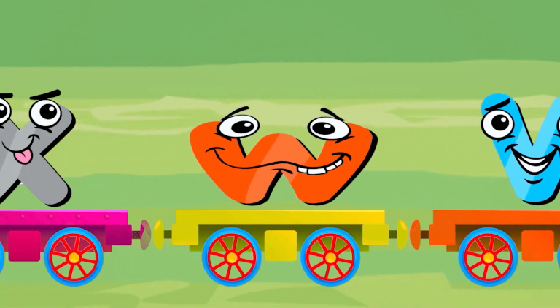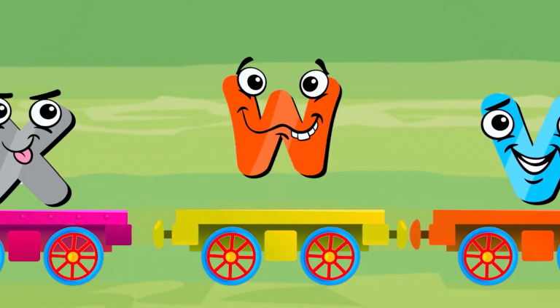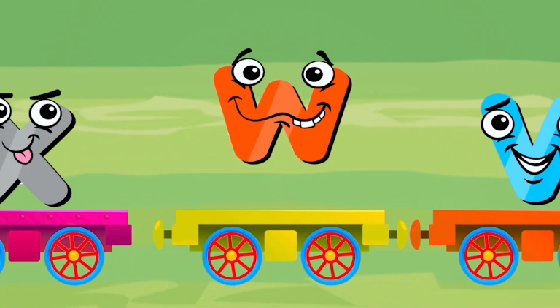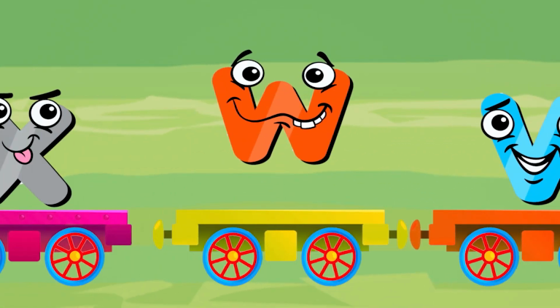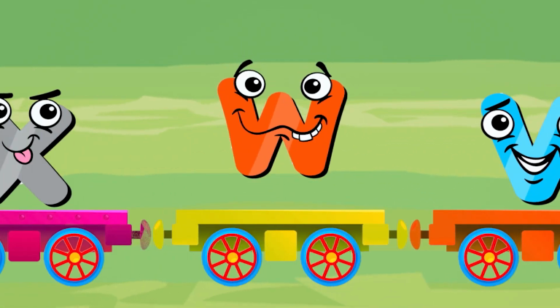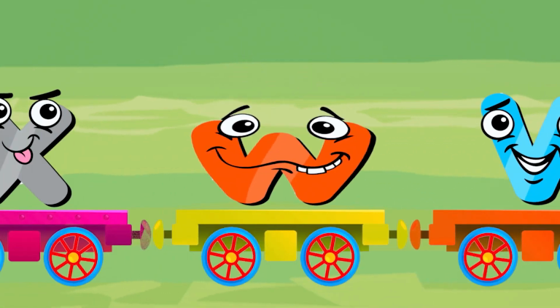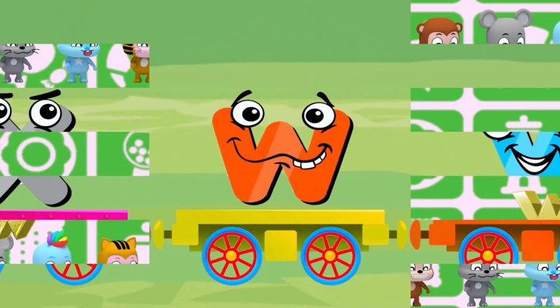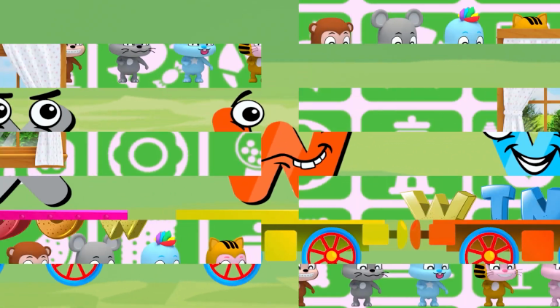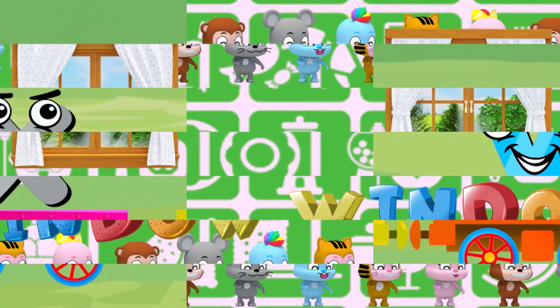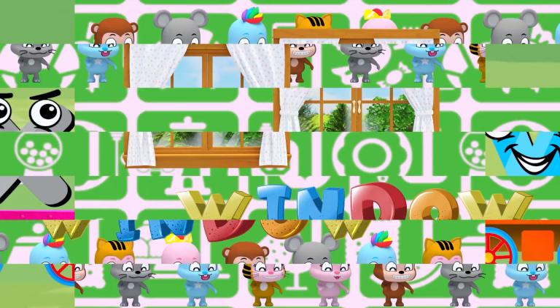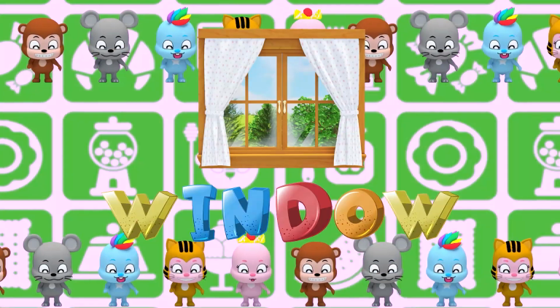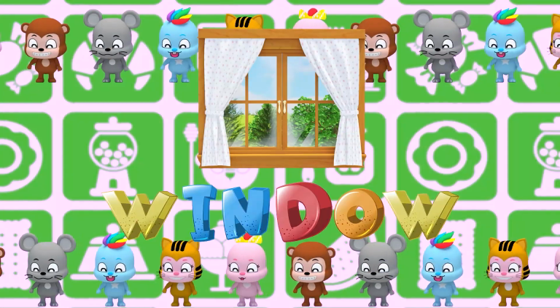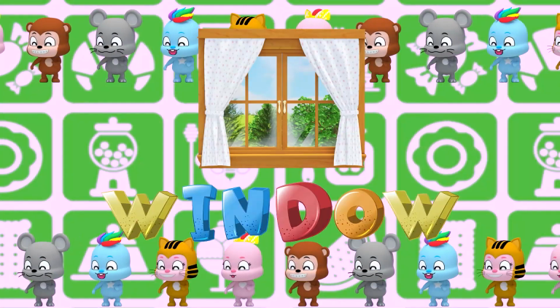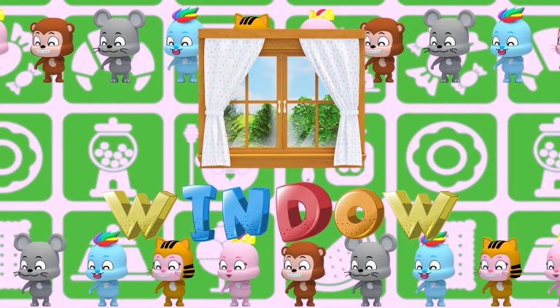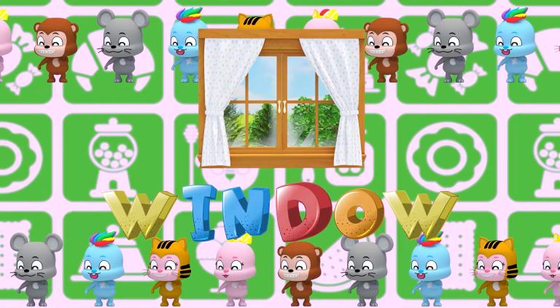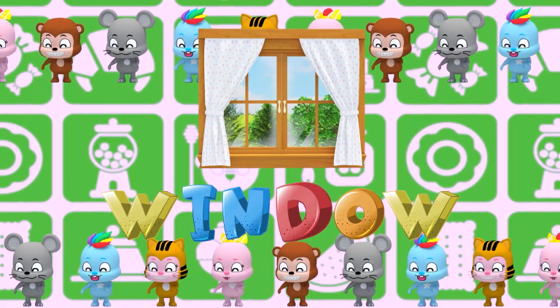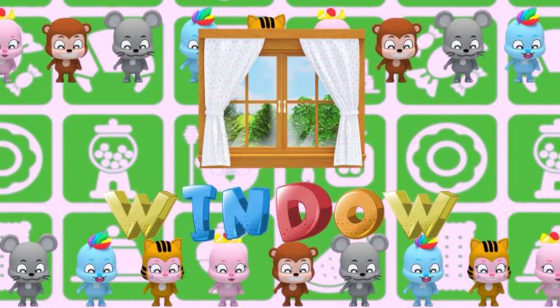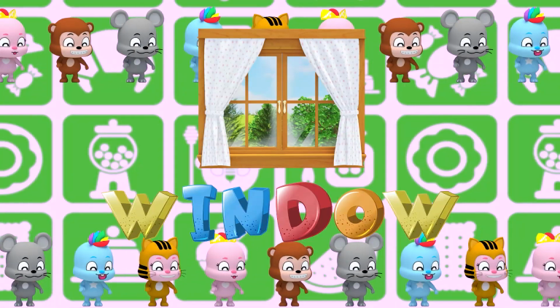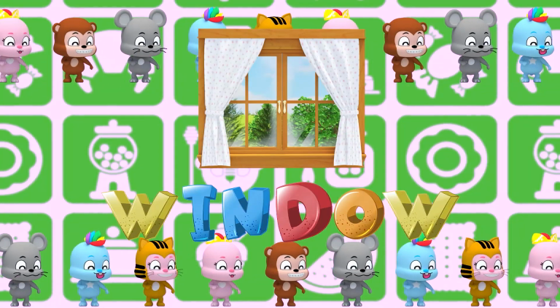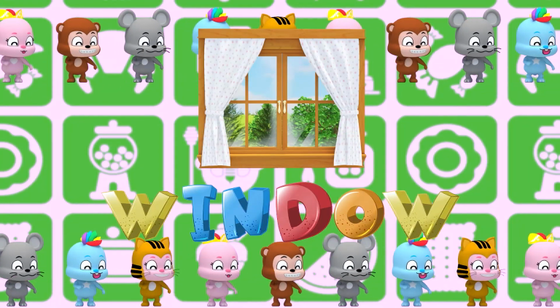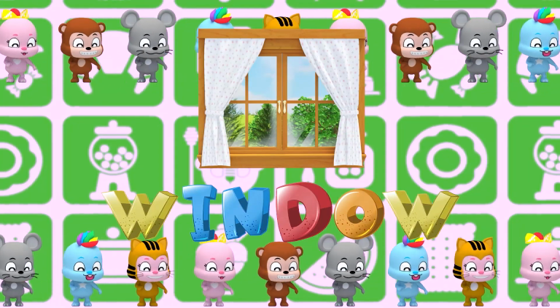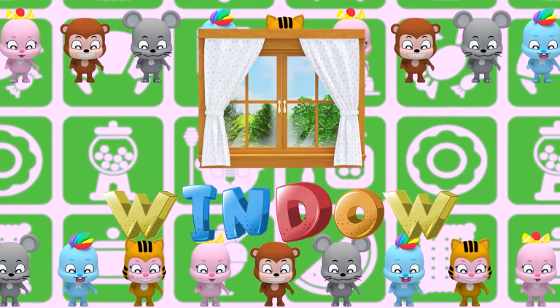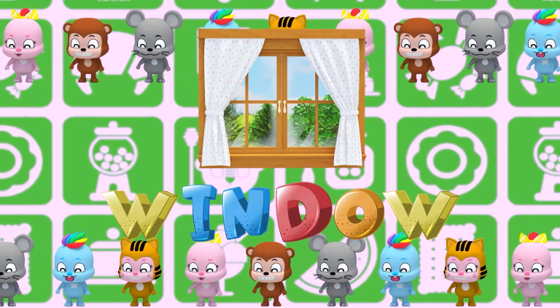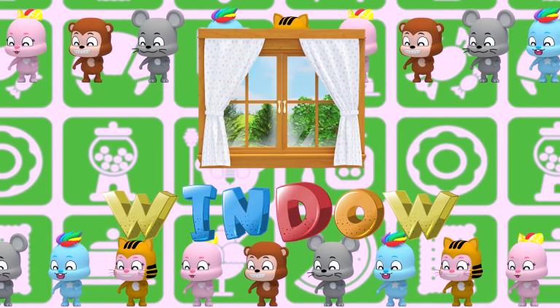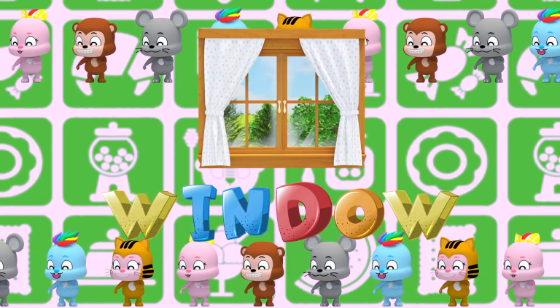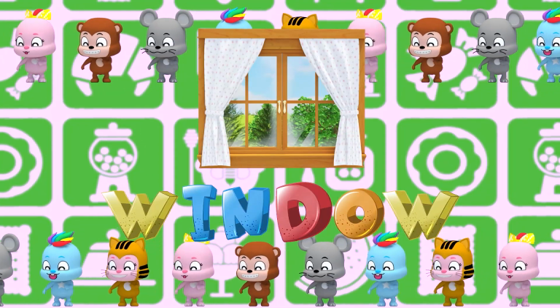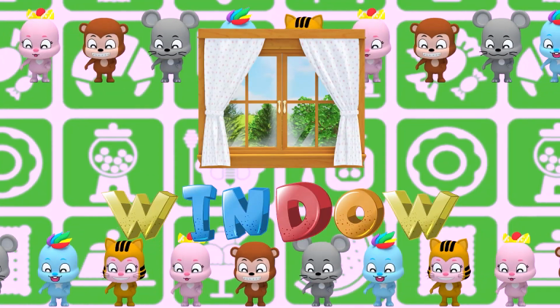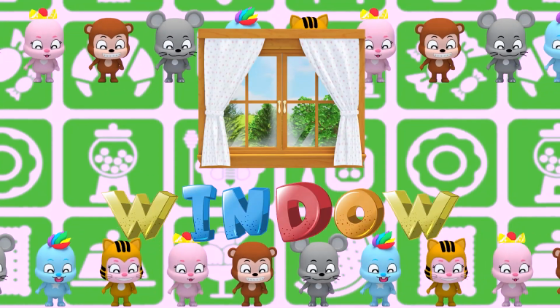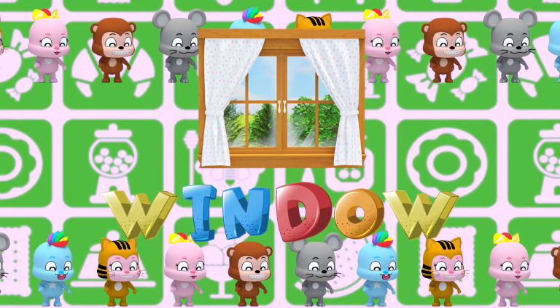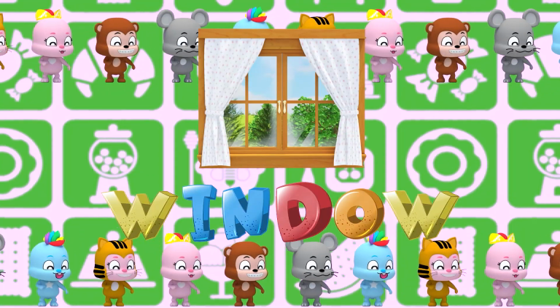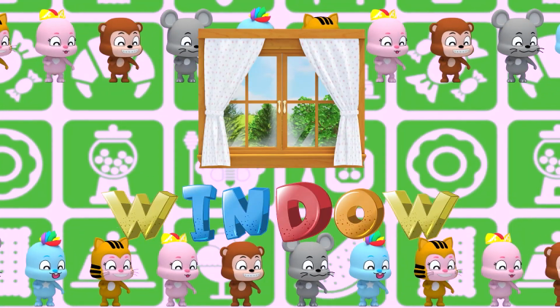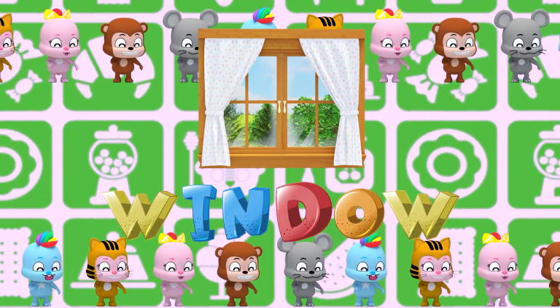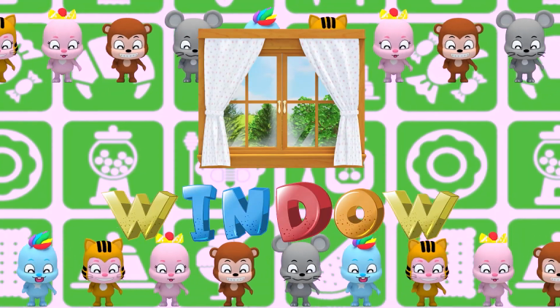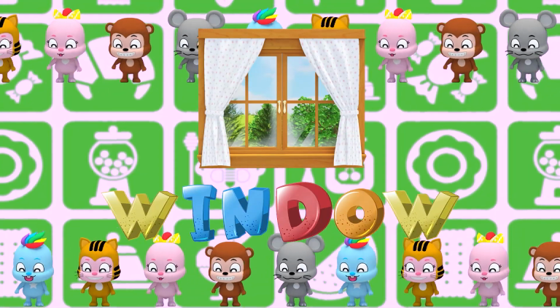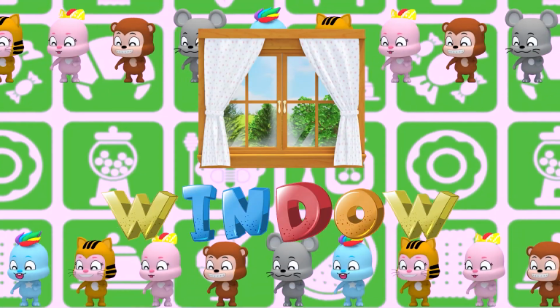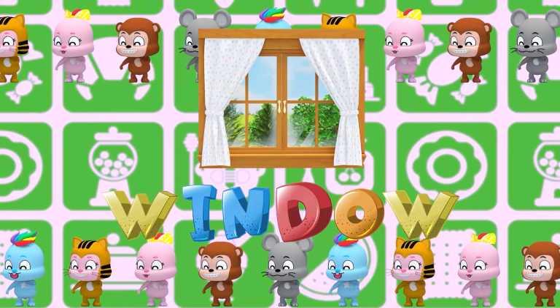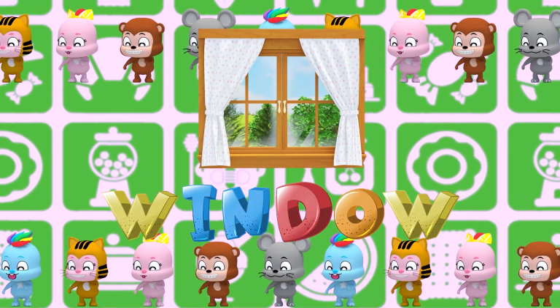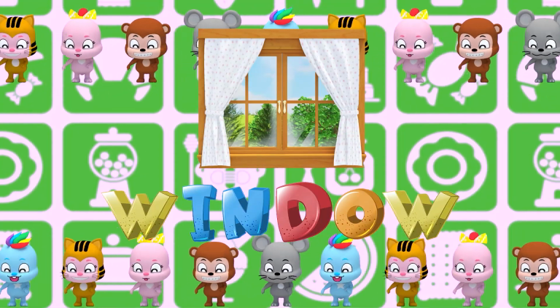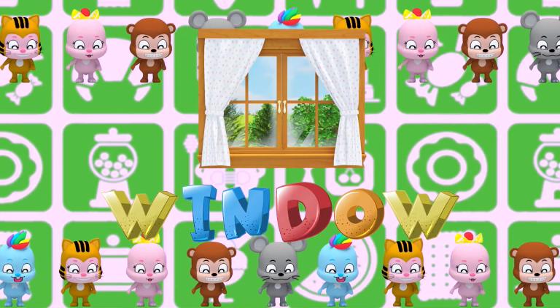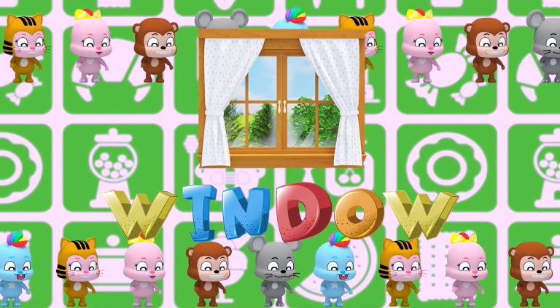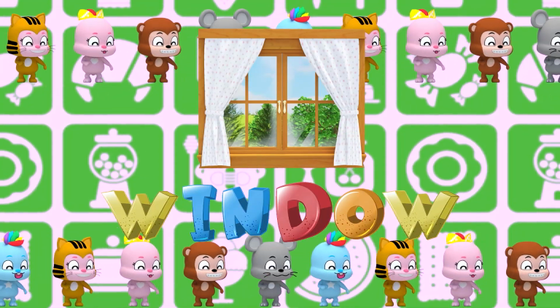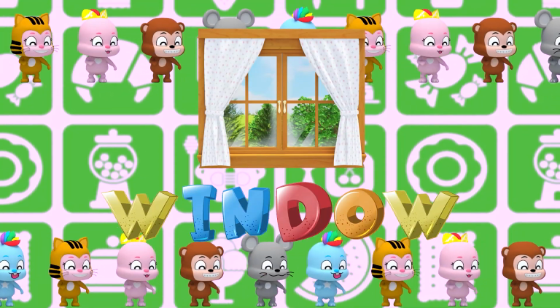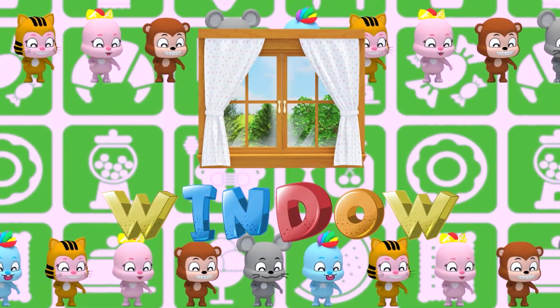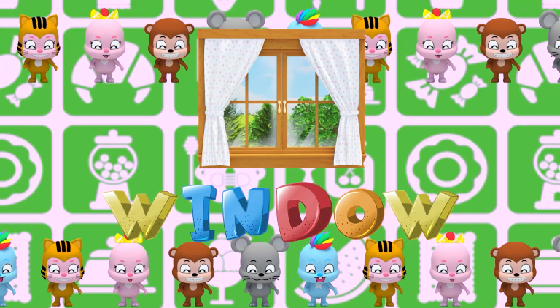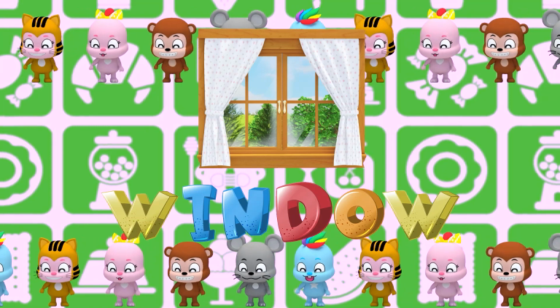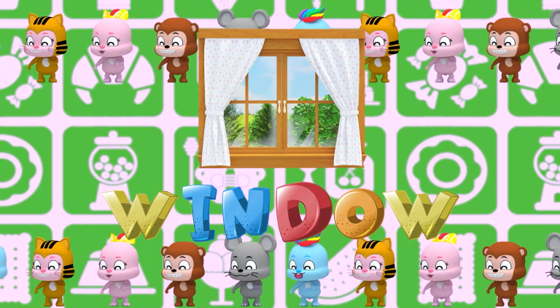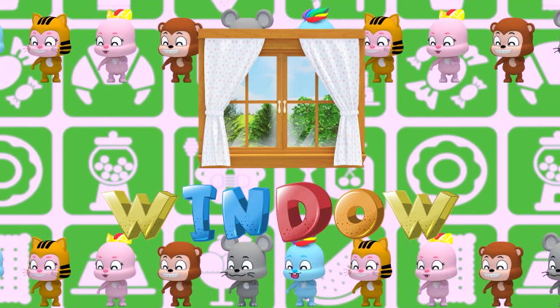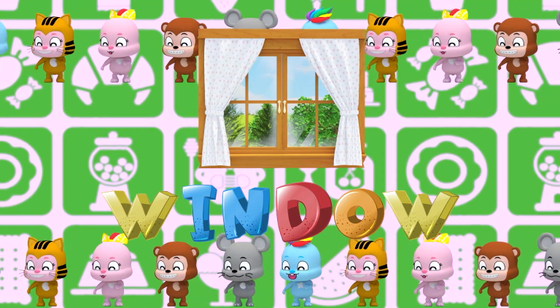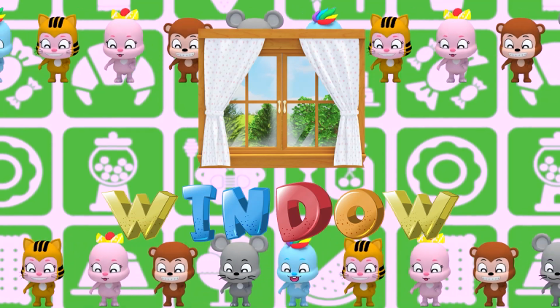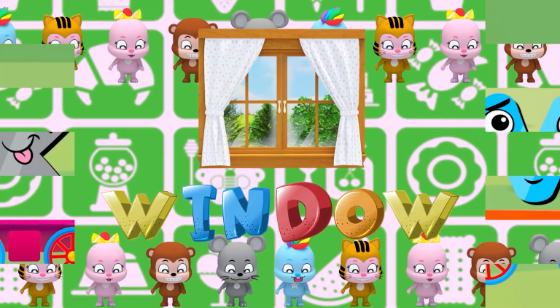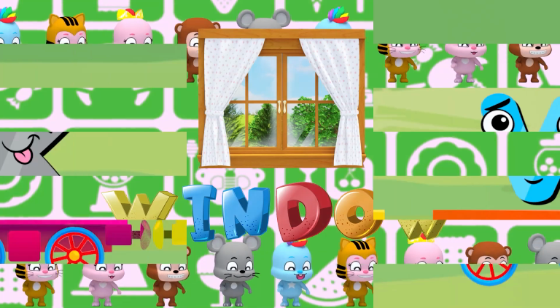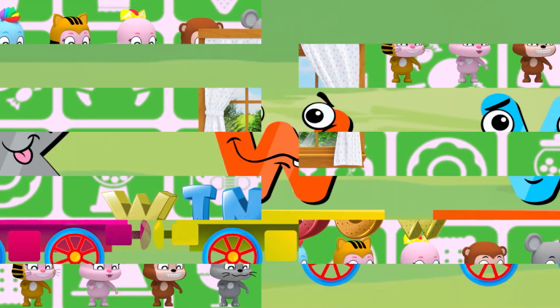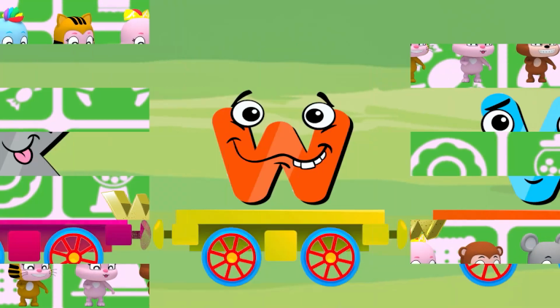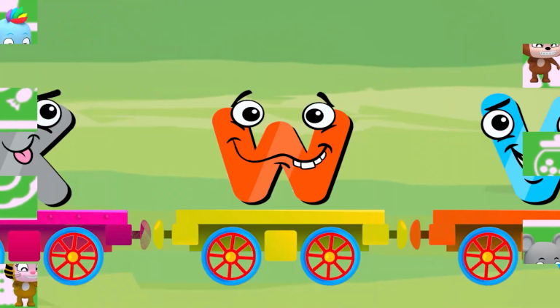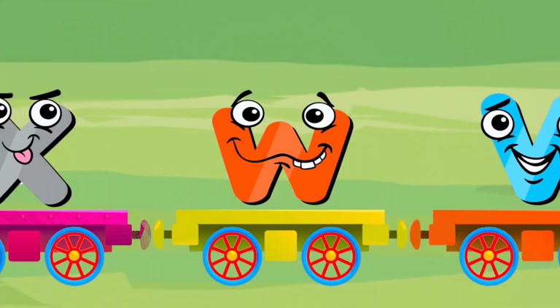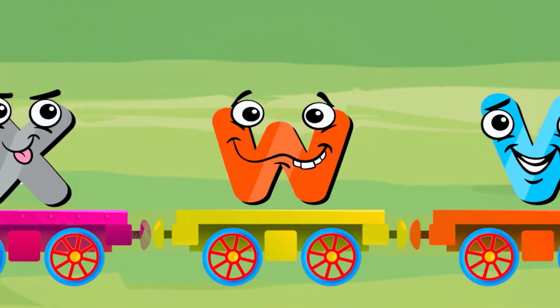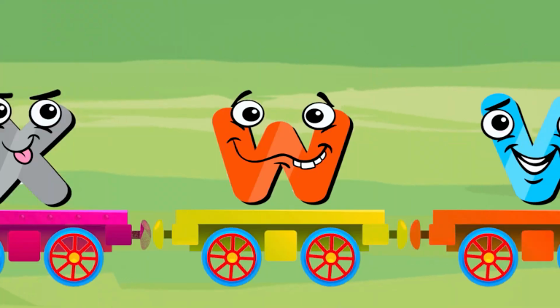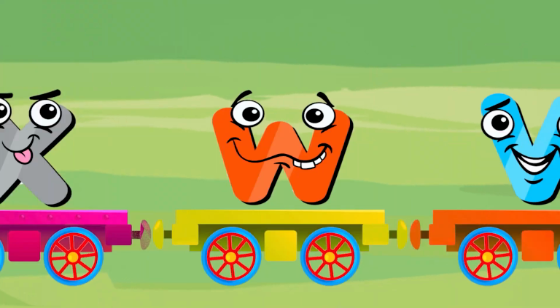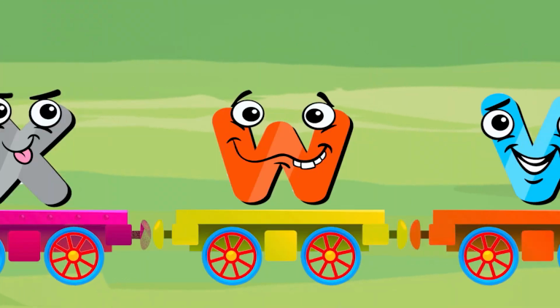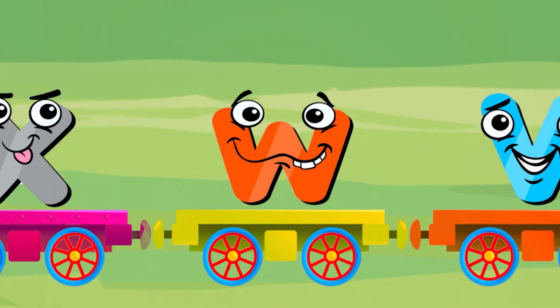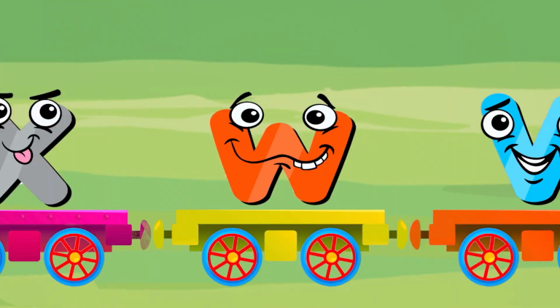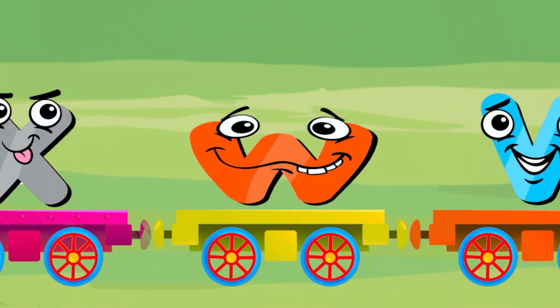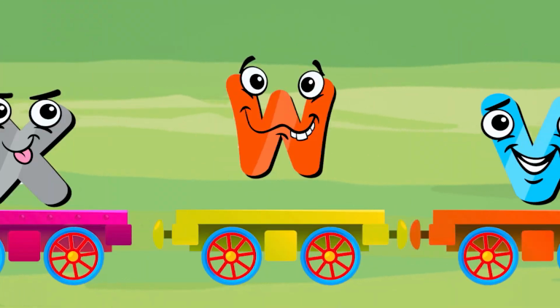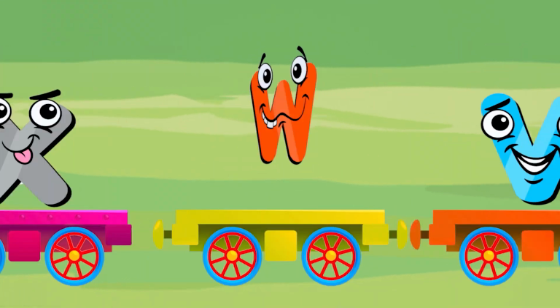W is for window. W, W, window. W, window. W.